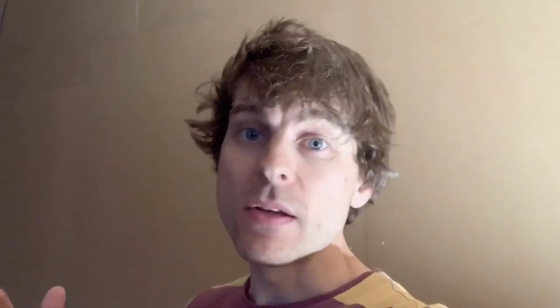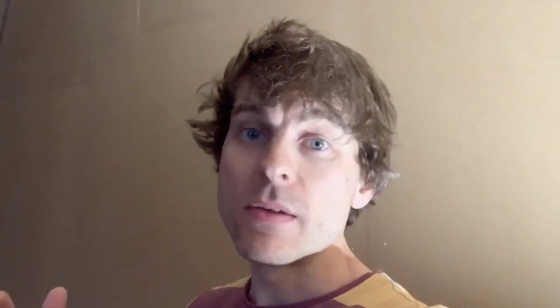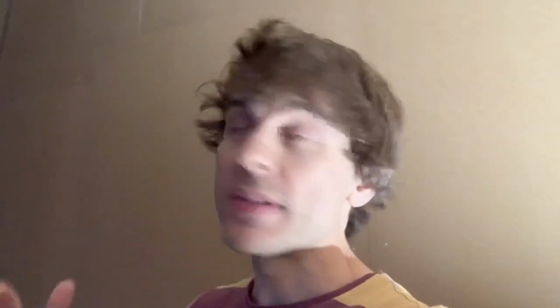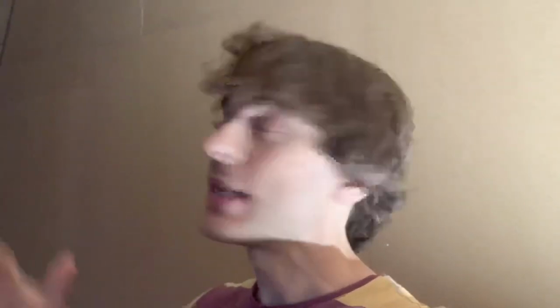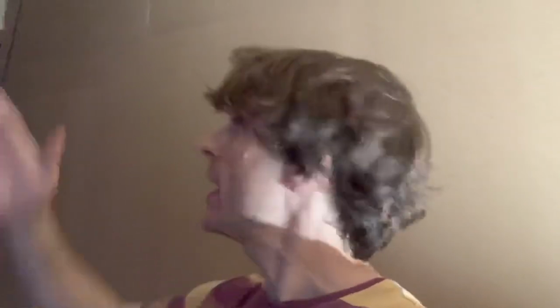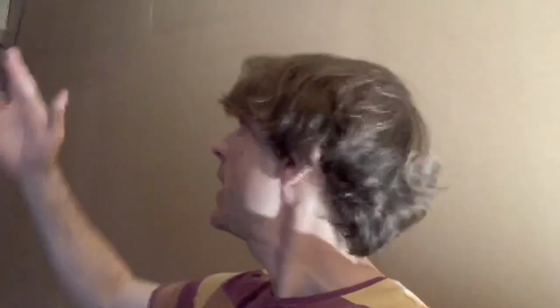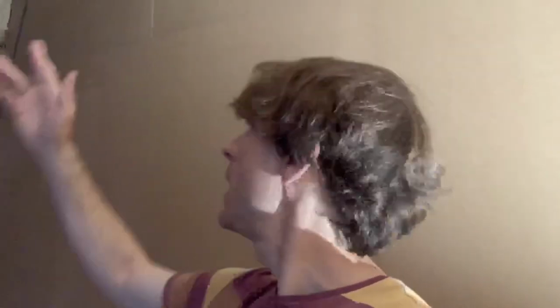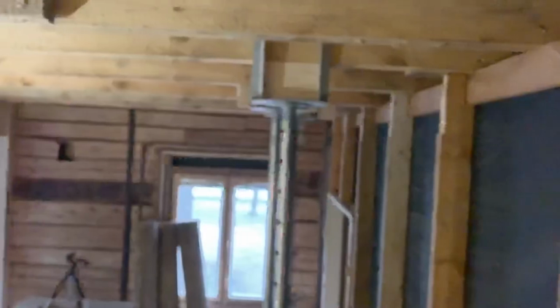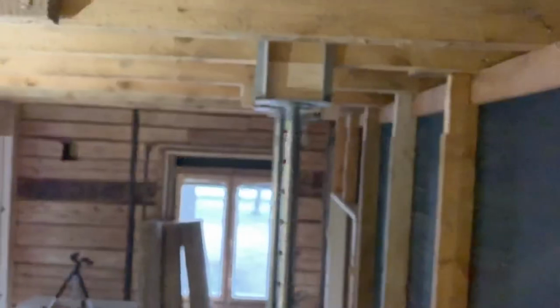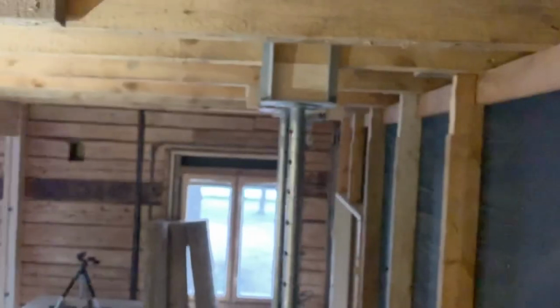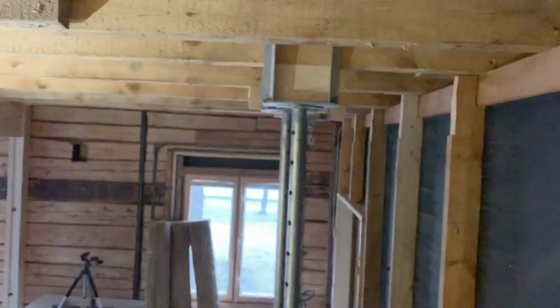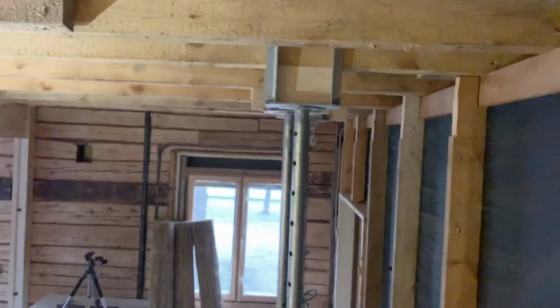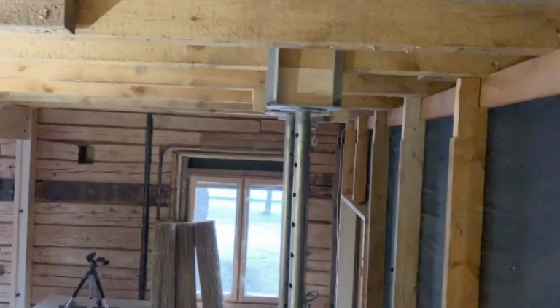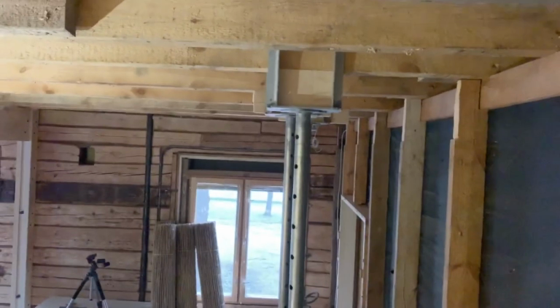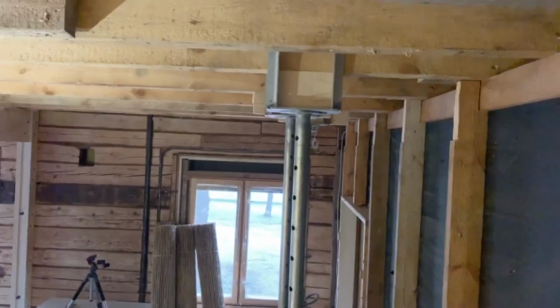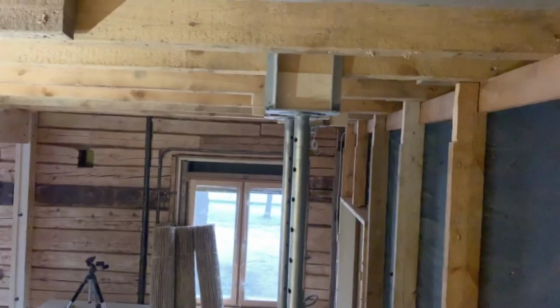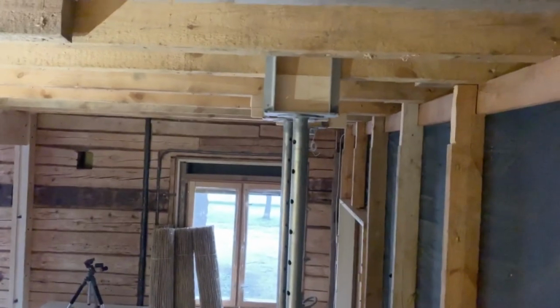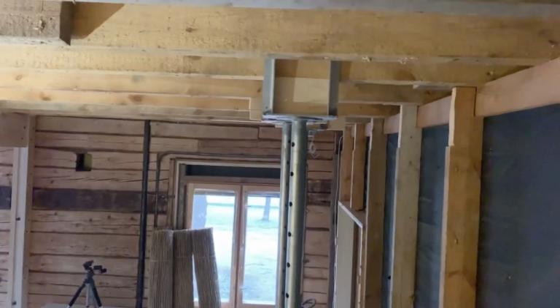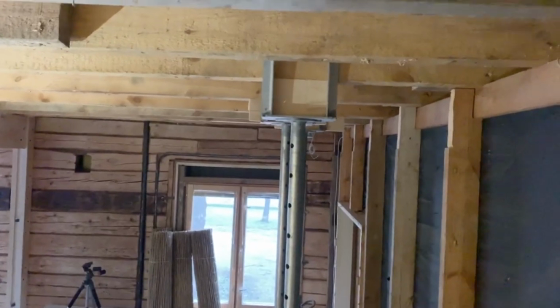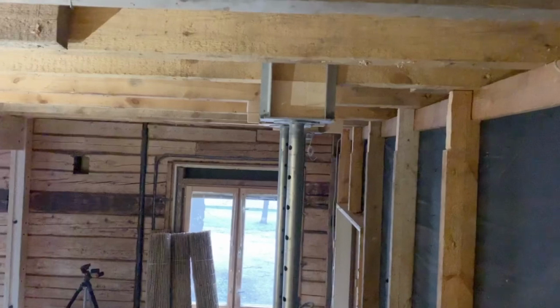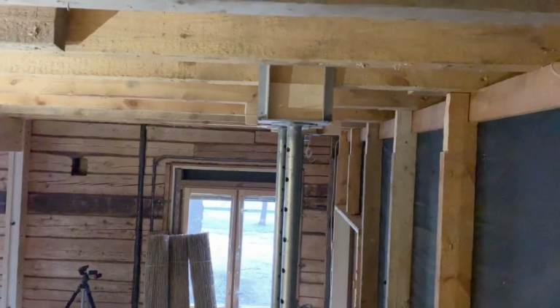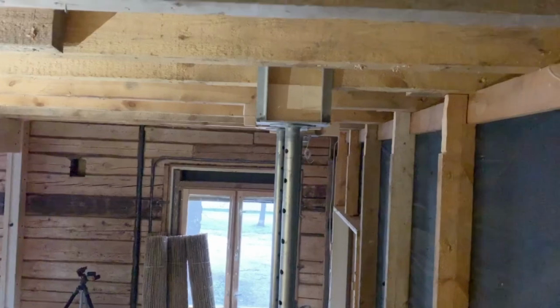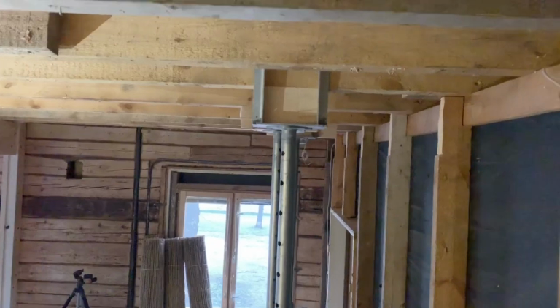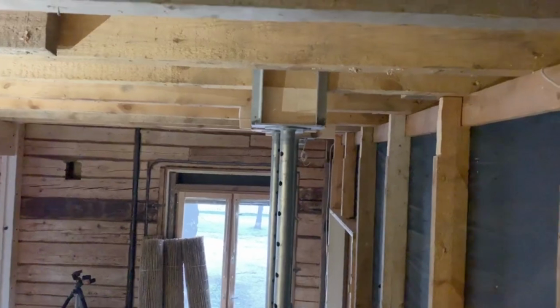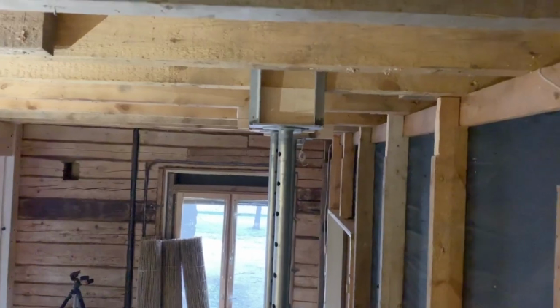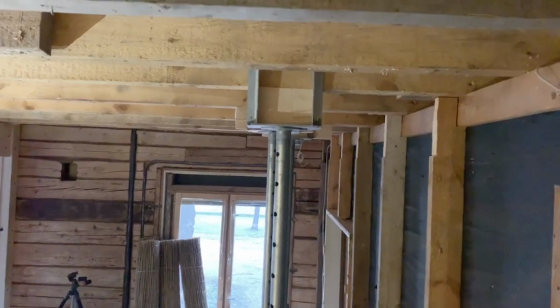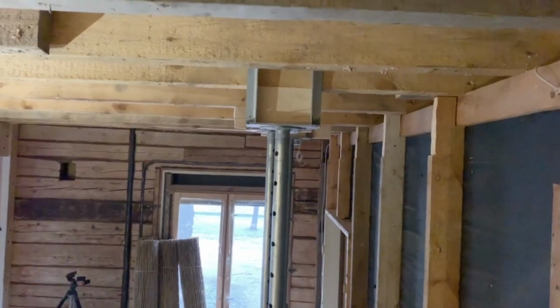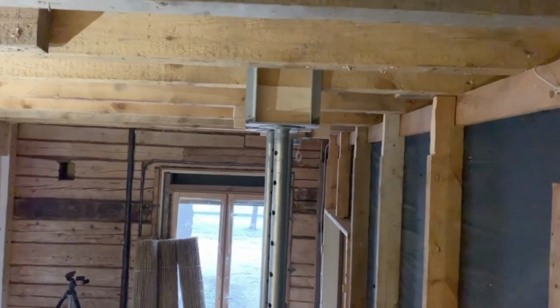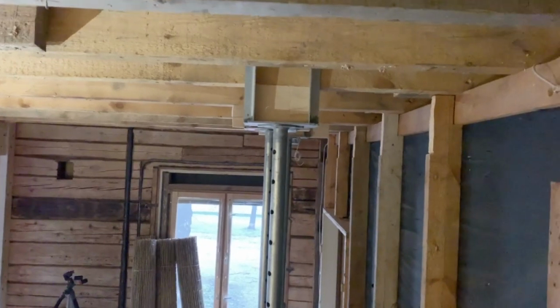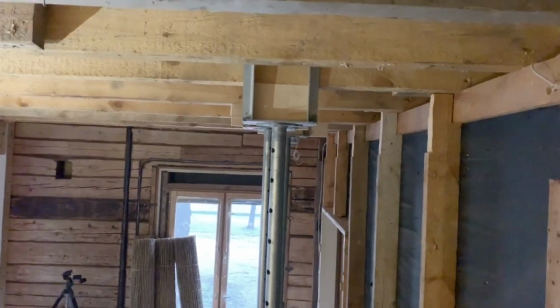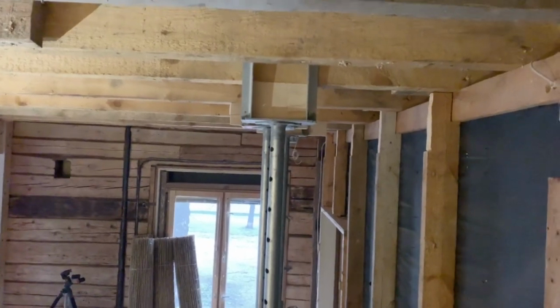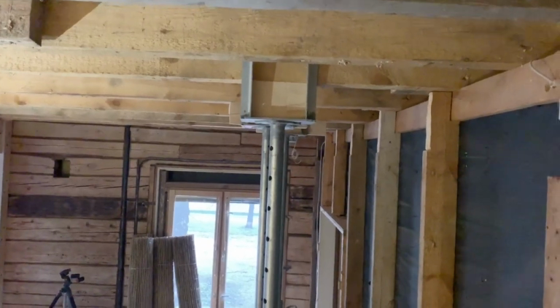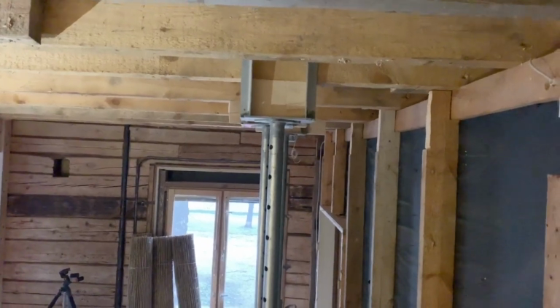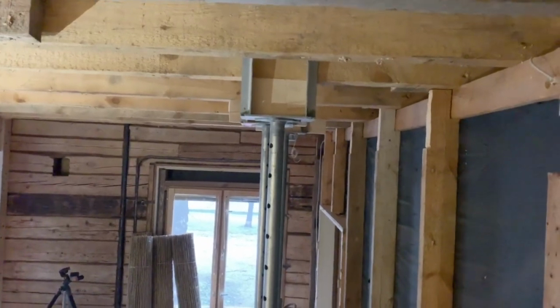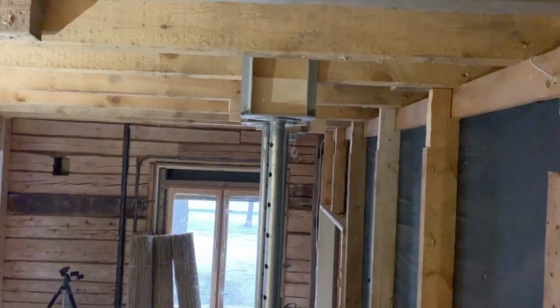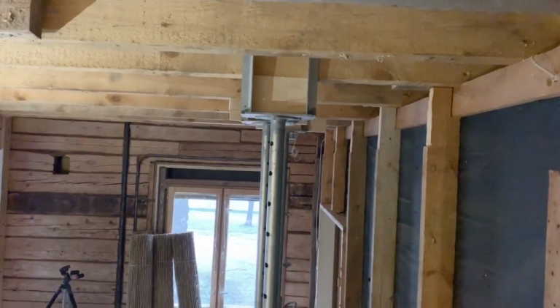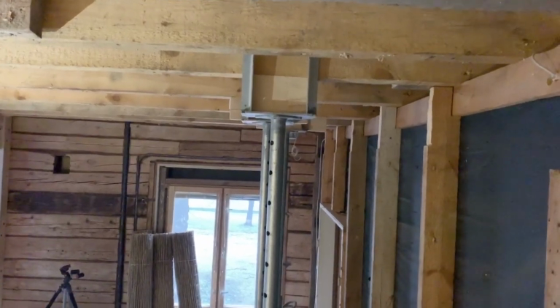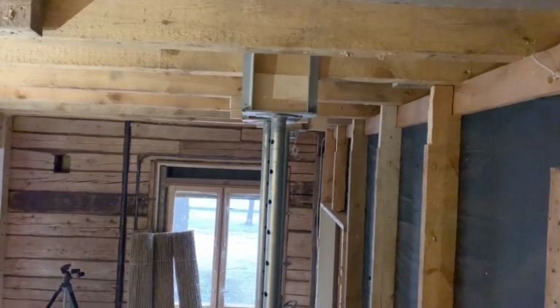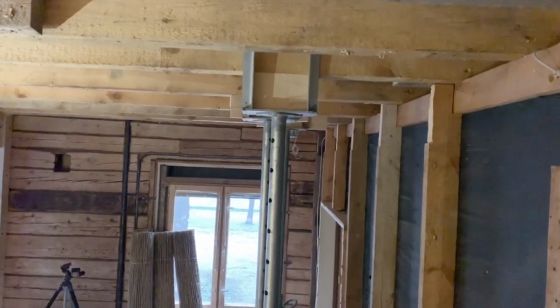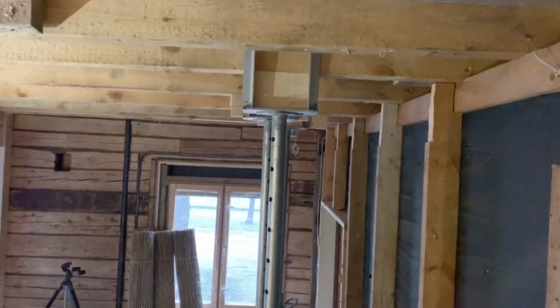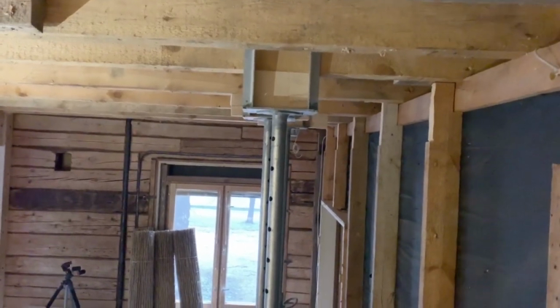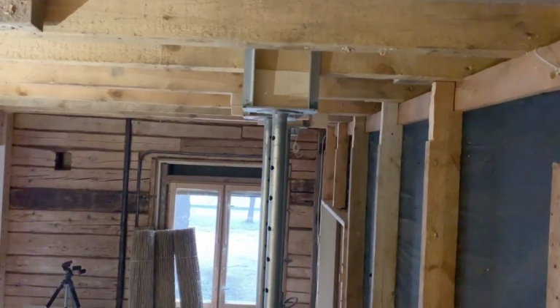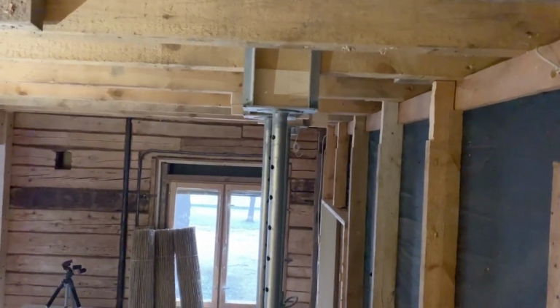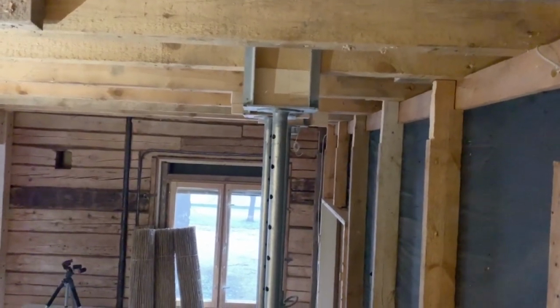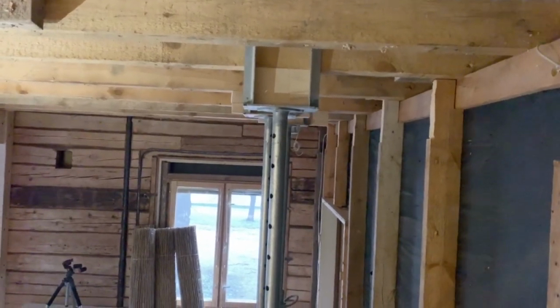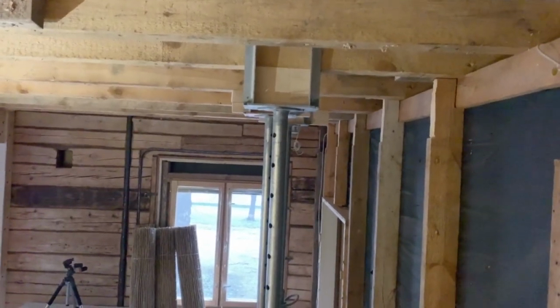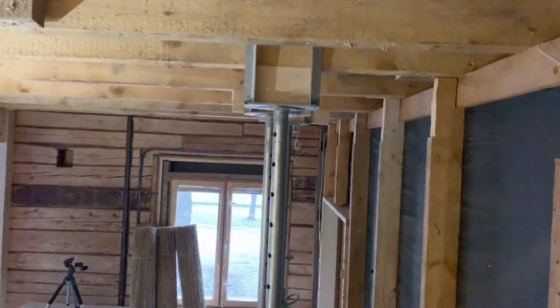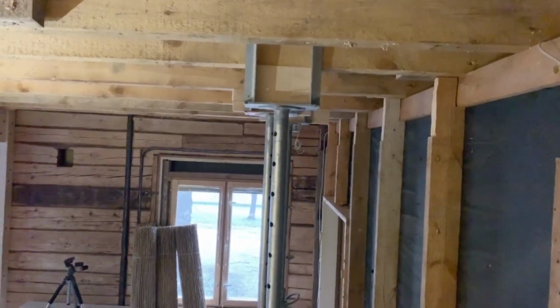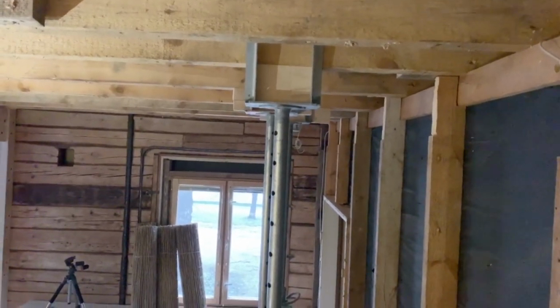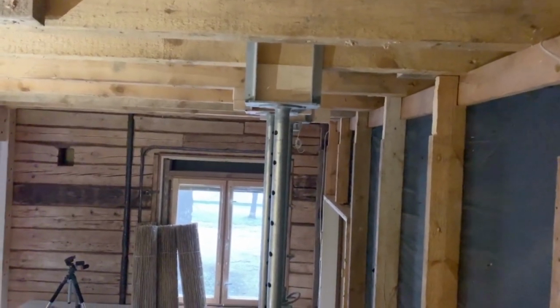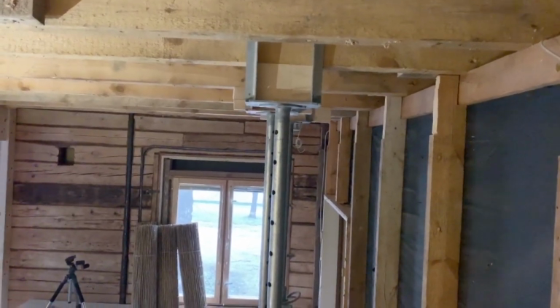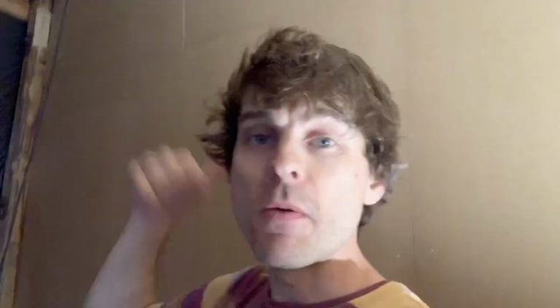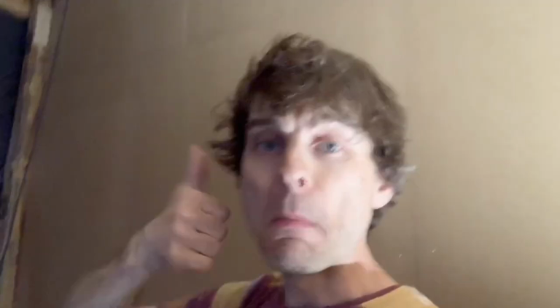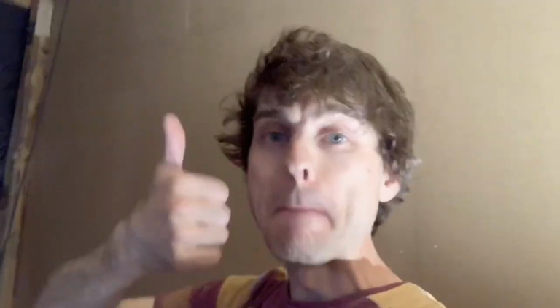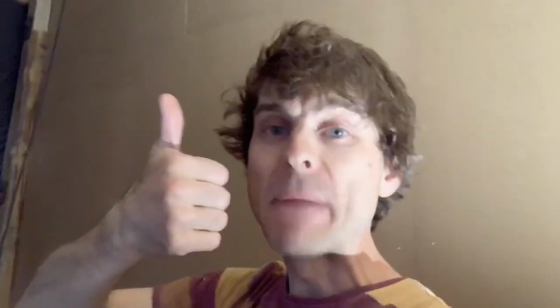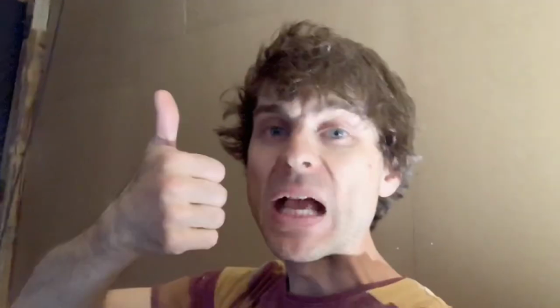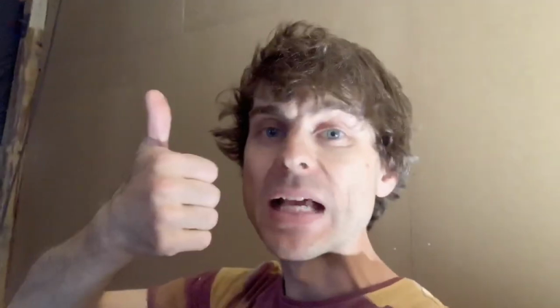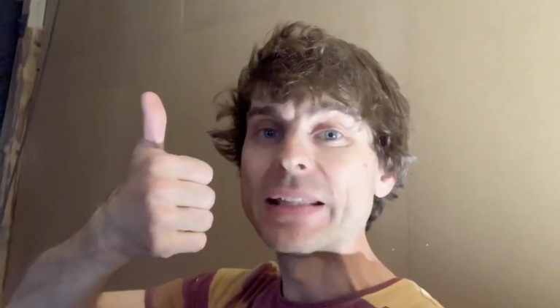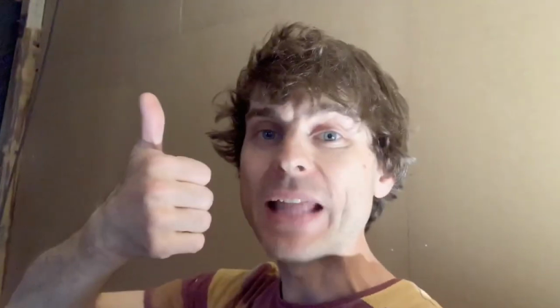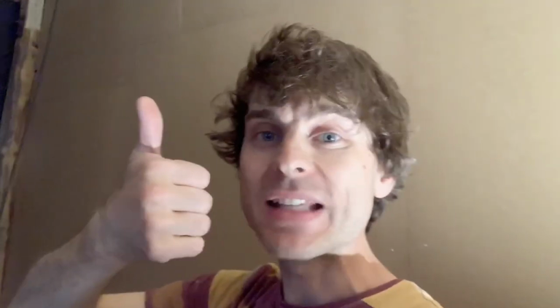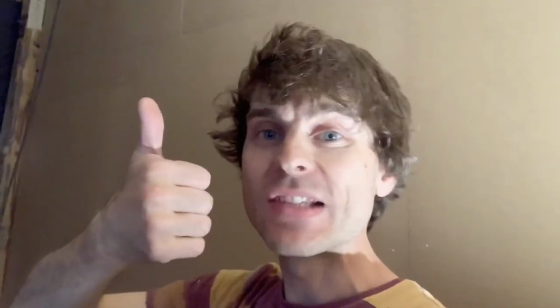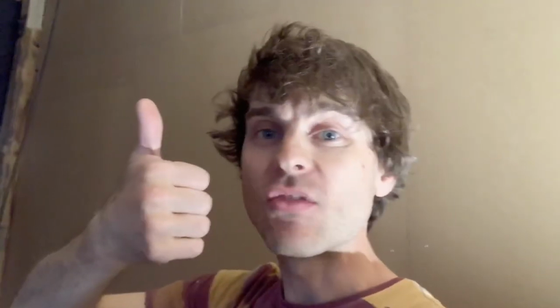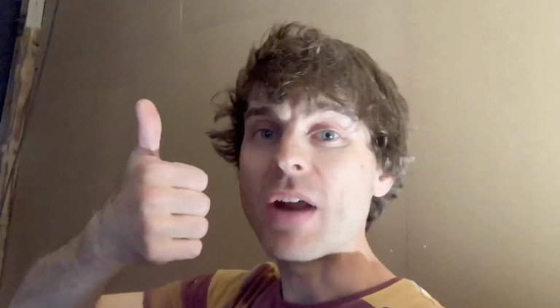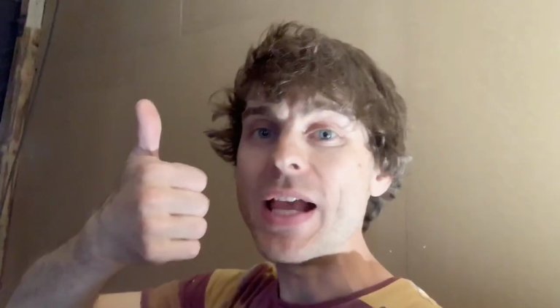So today, I notched out all the timber columns, so I'm now ready for a new beam to be put up — so that's great.